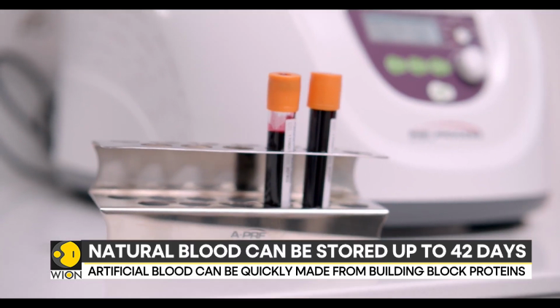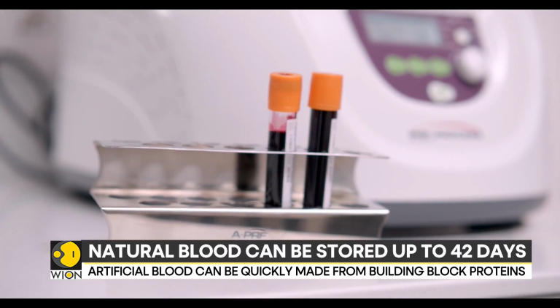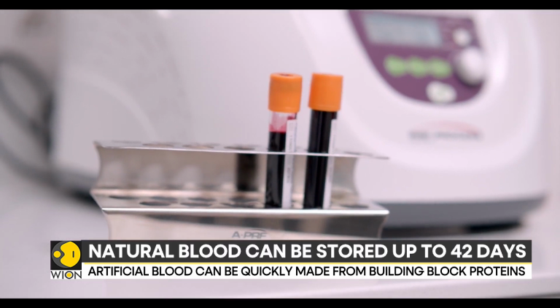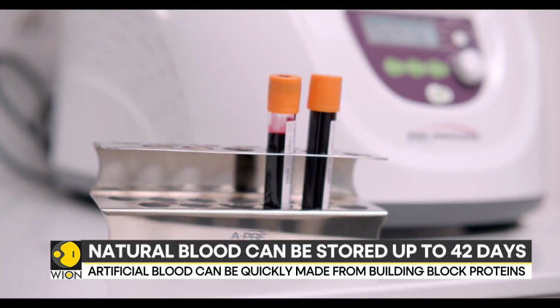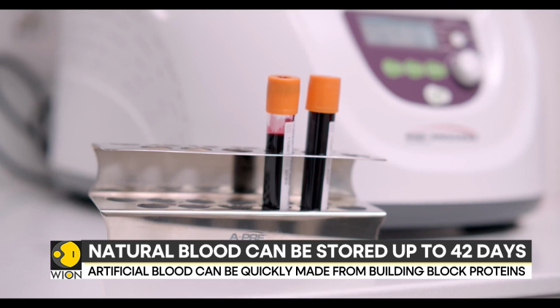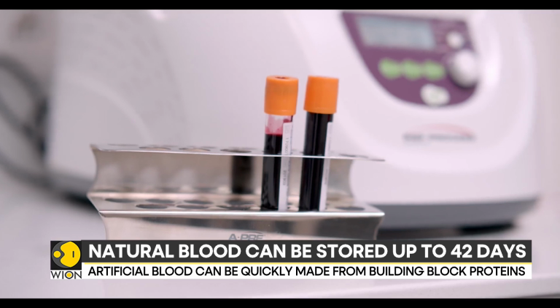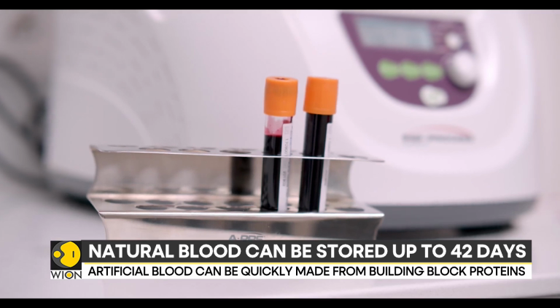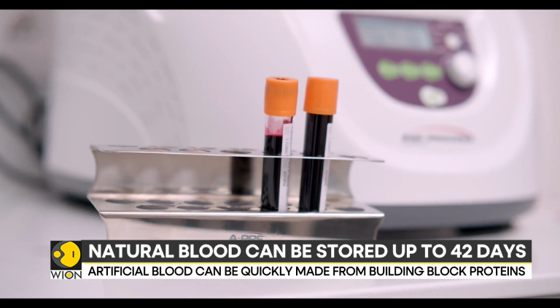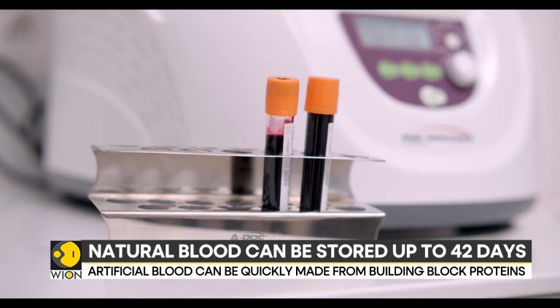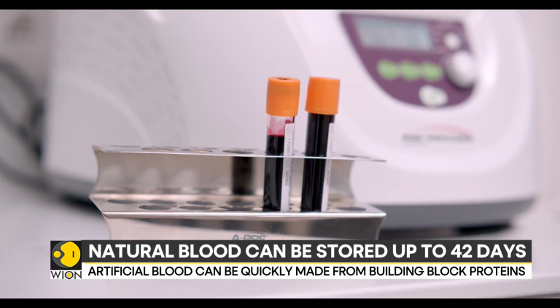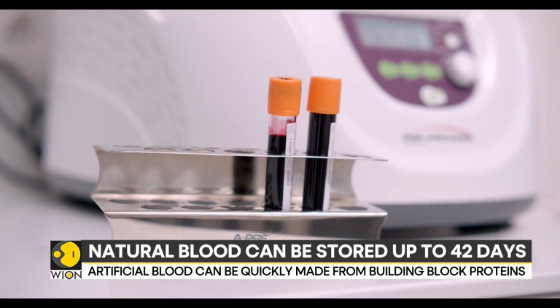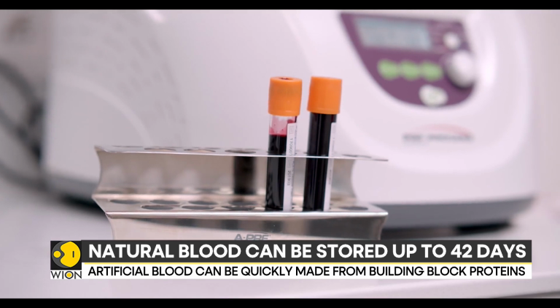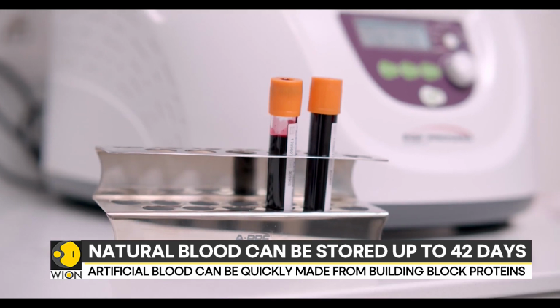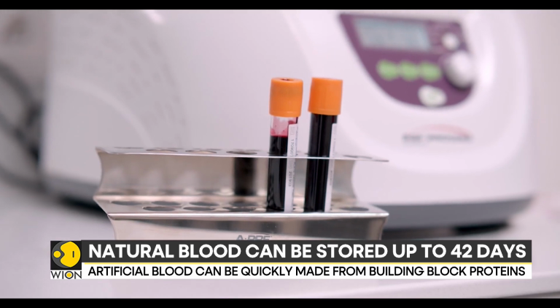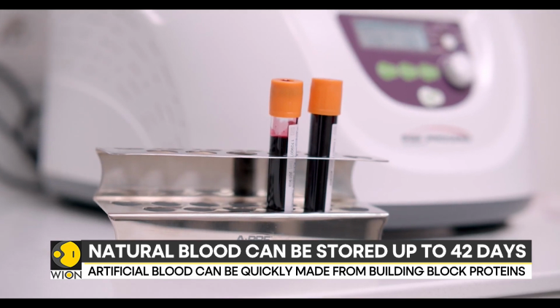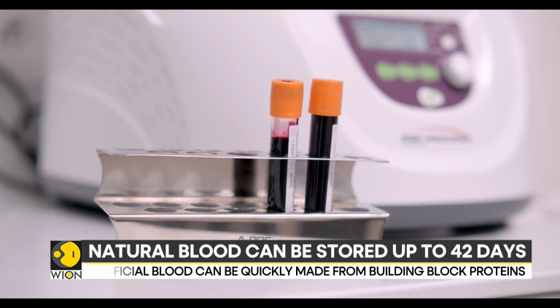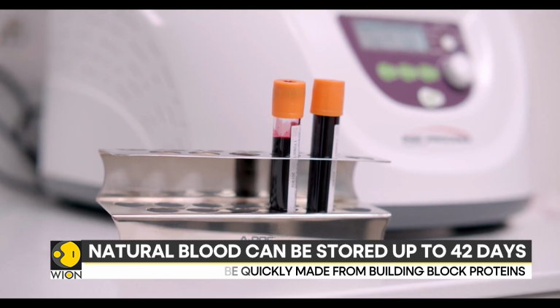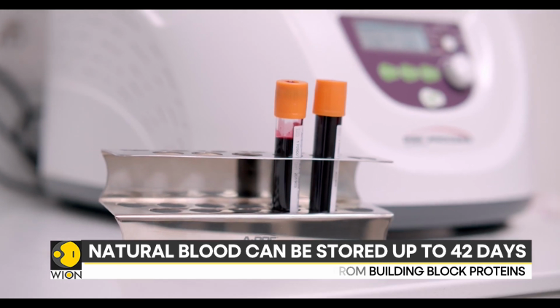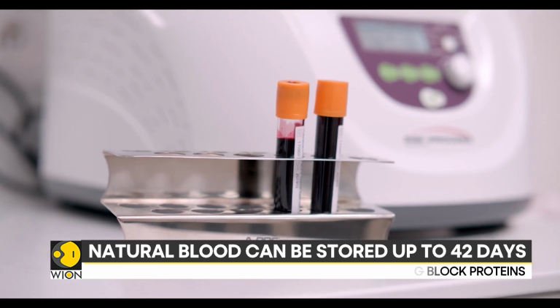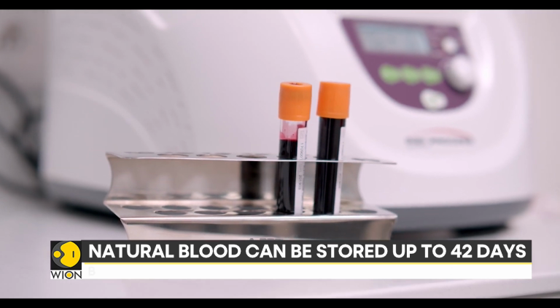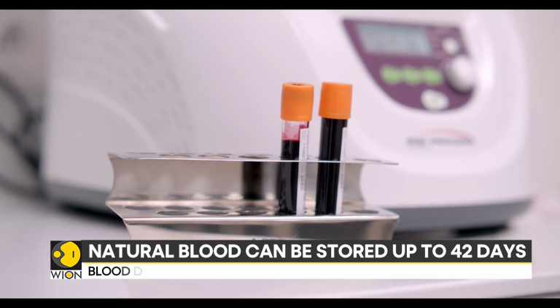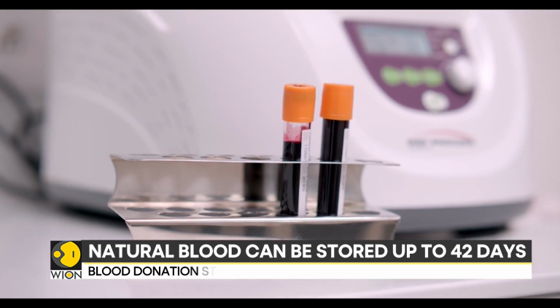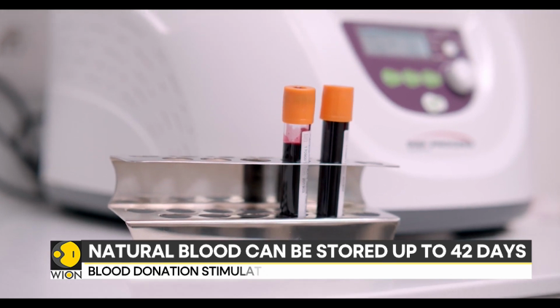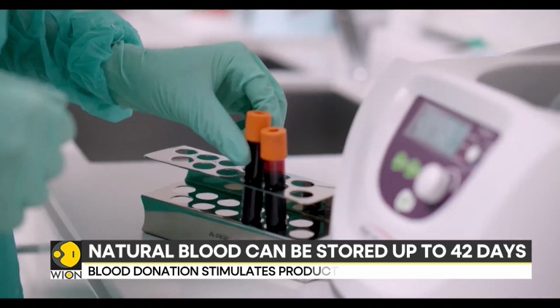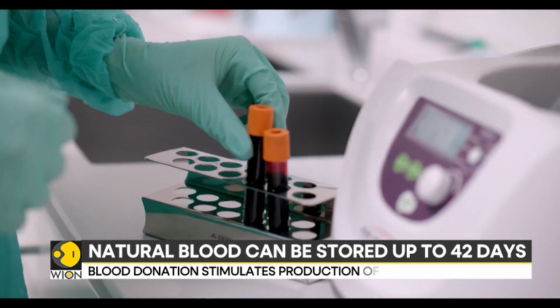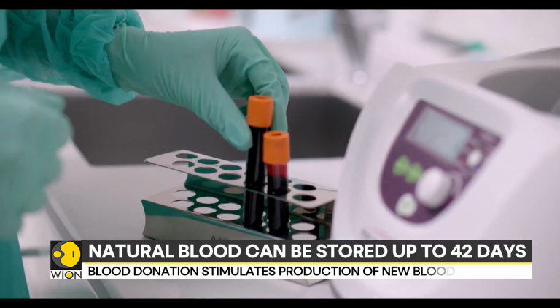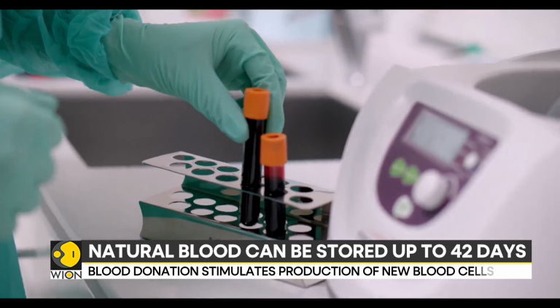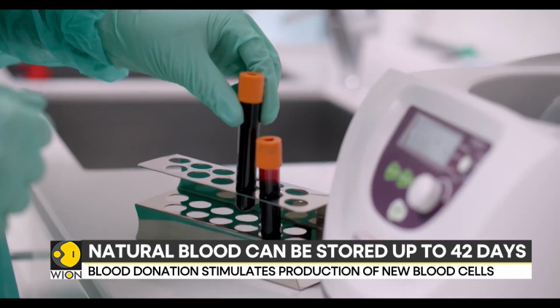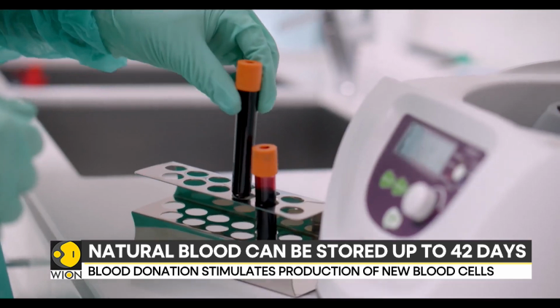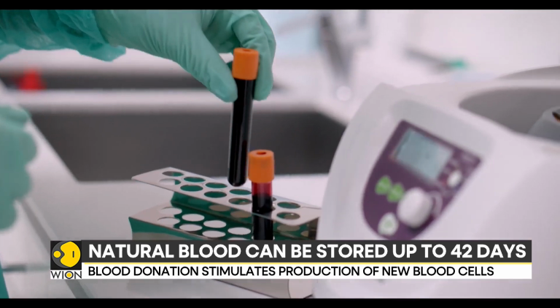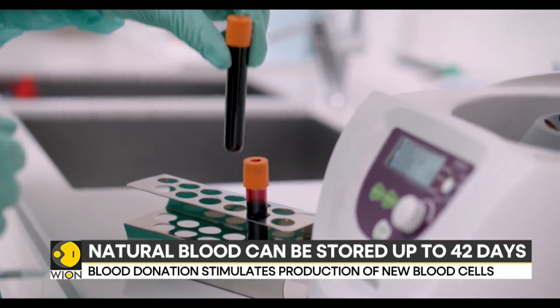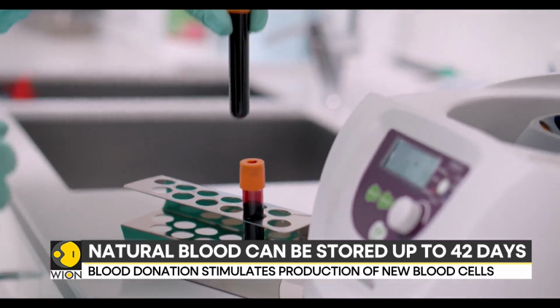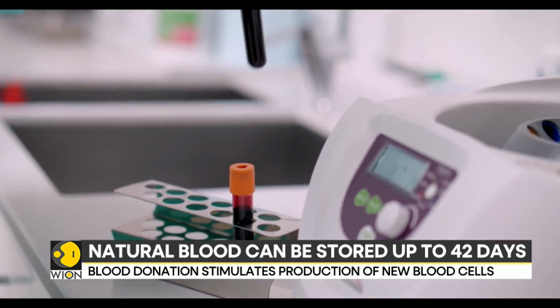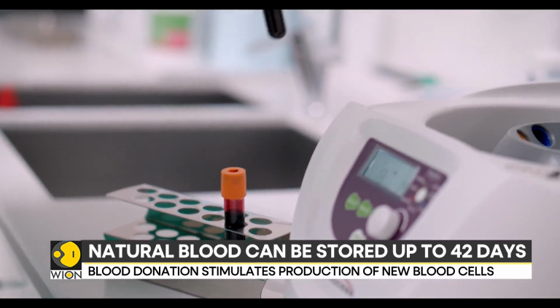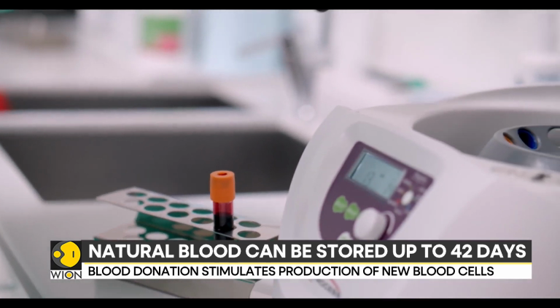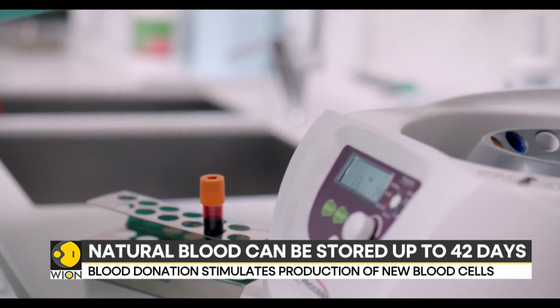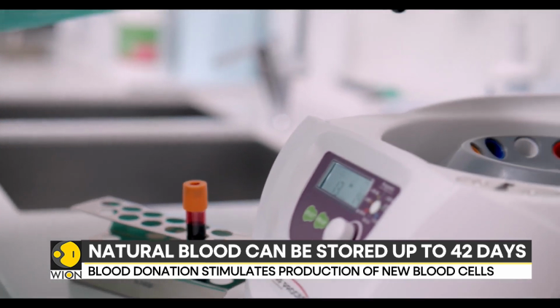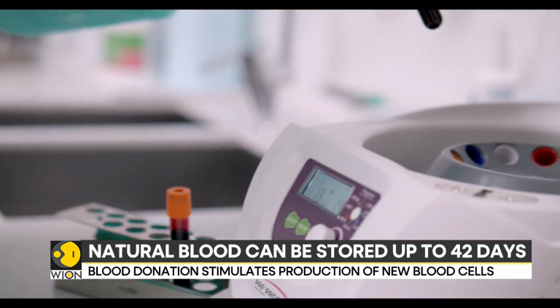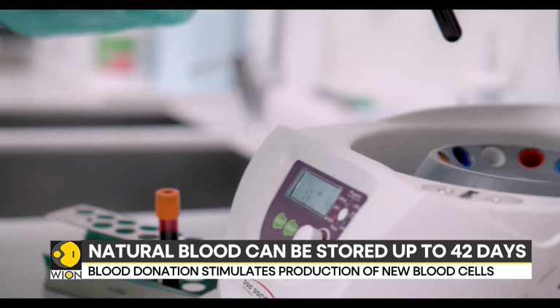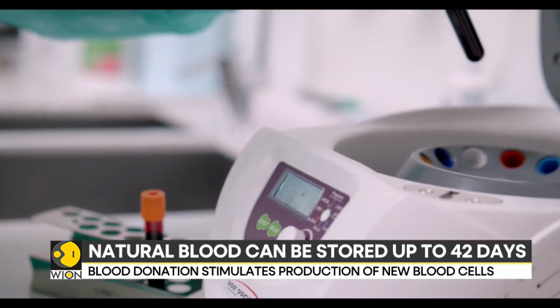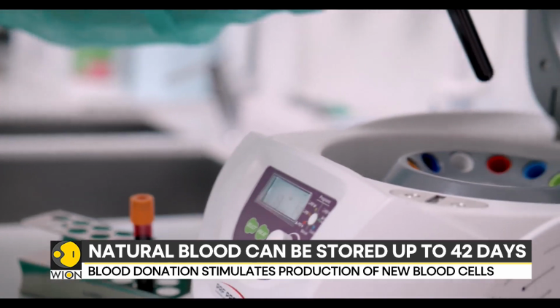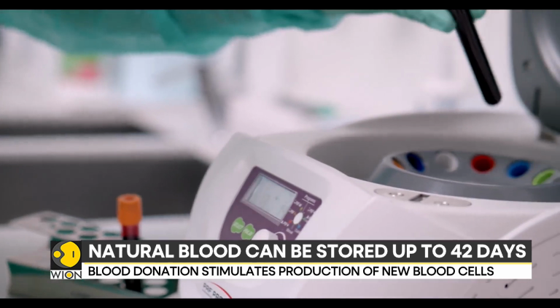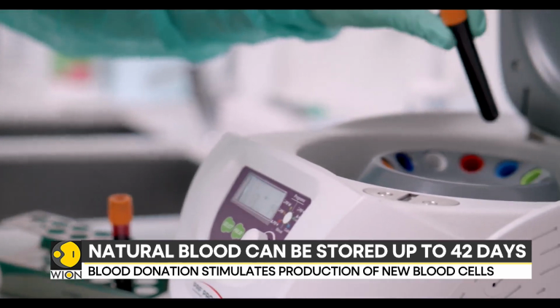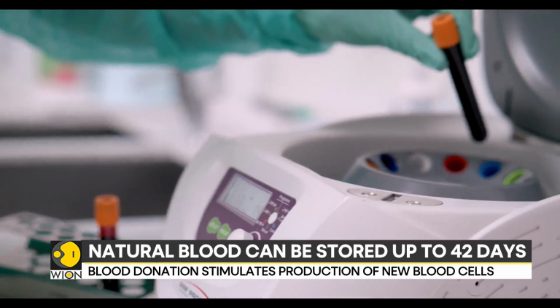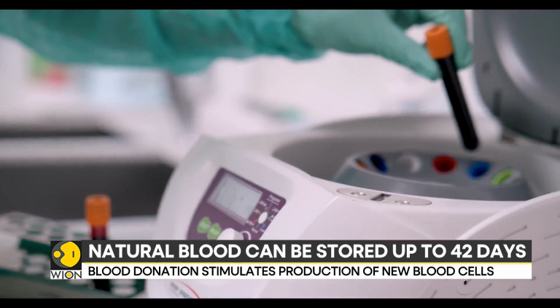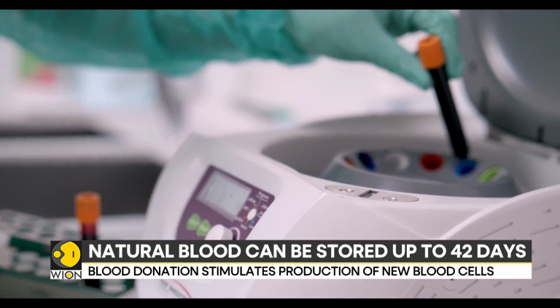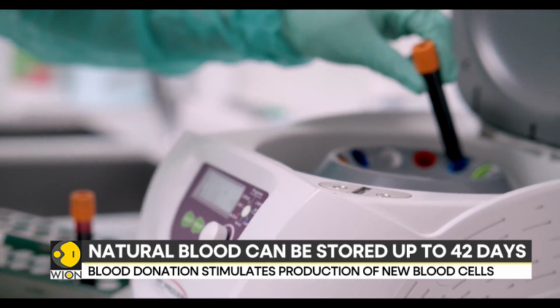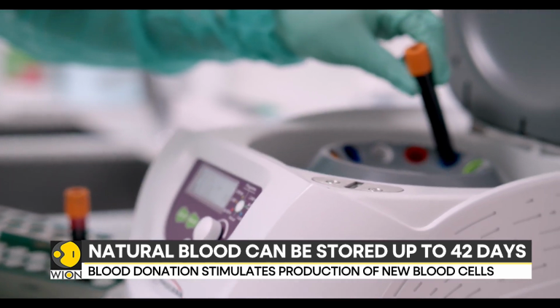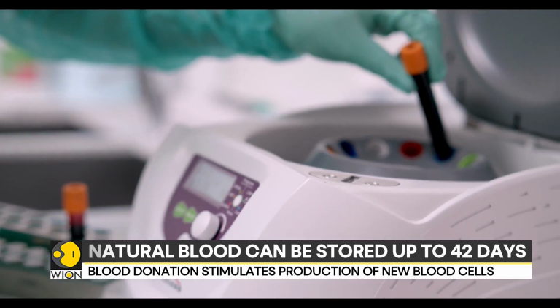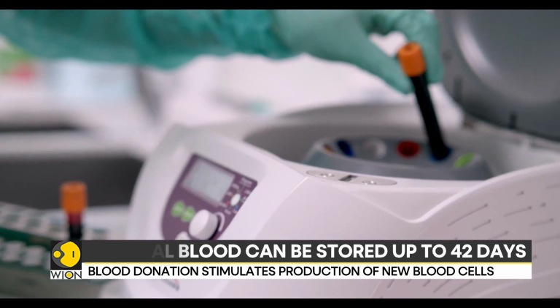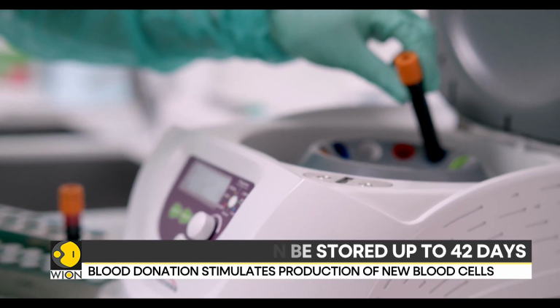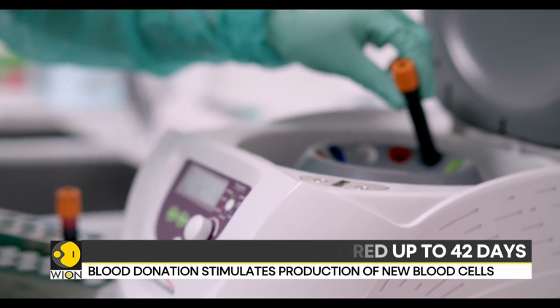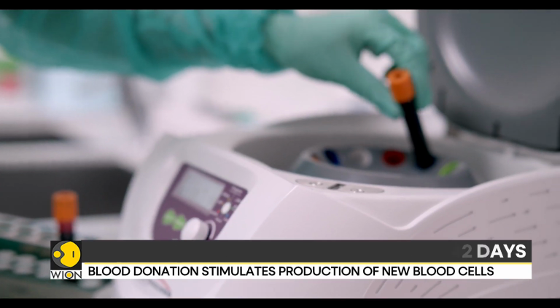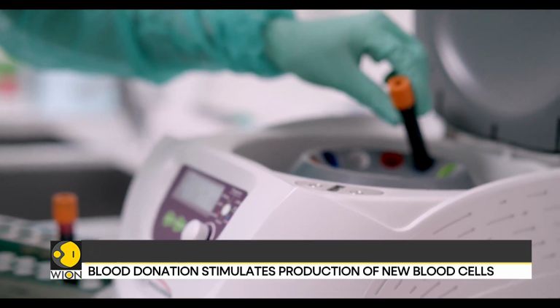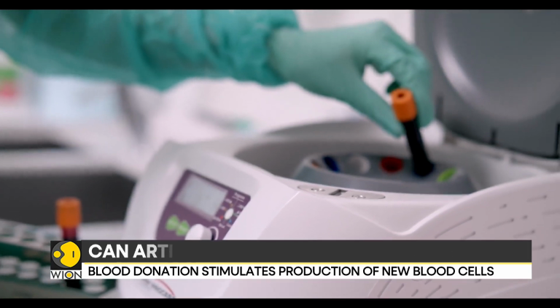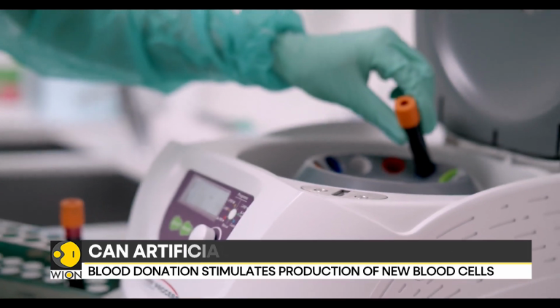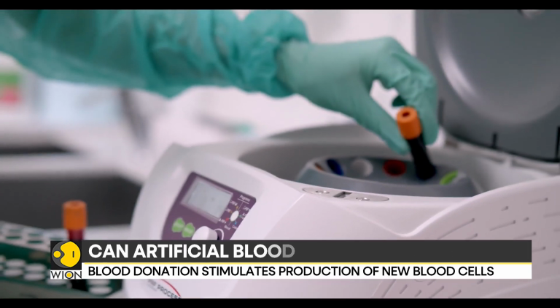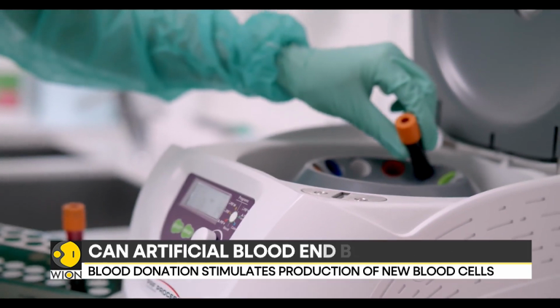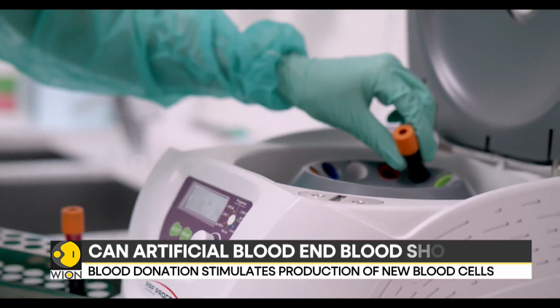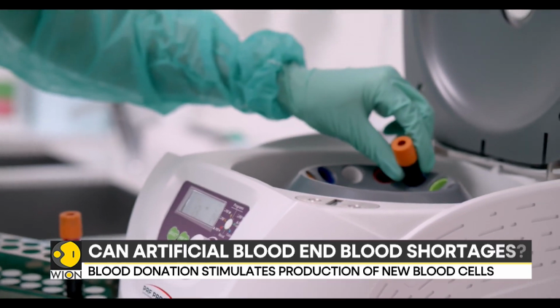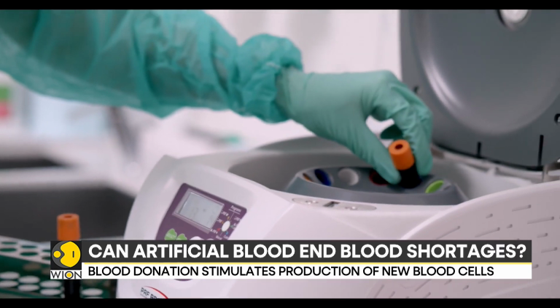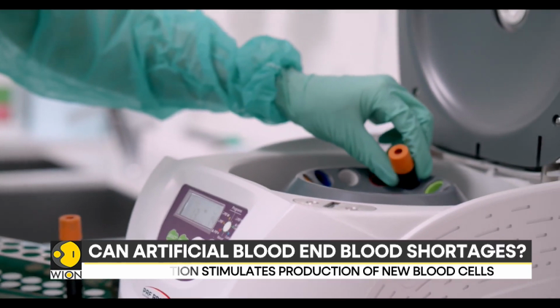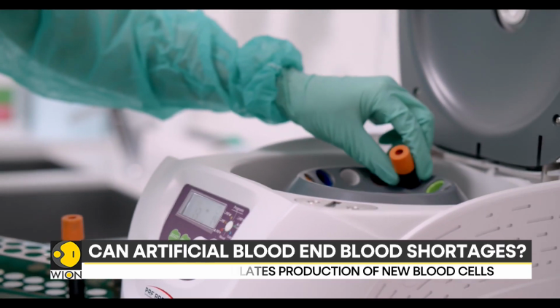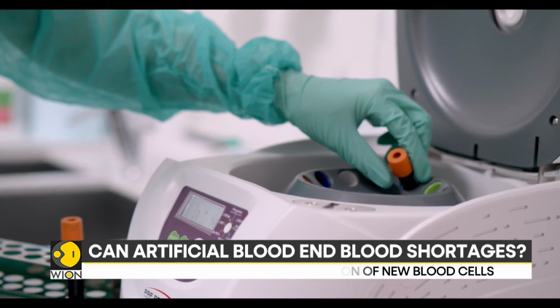After donating blood, the body works to replenish the blood loss. This stimulates the production of new blood cells.